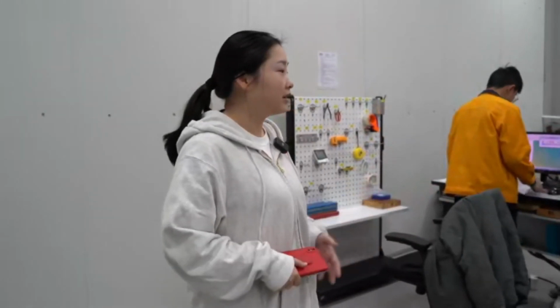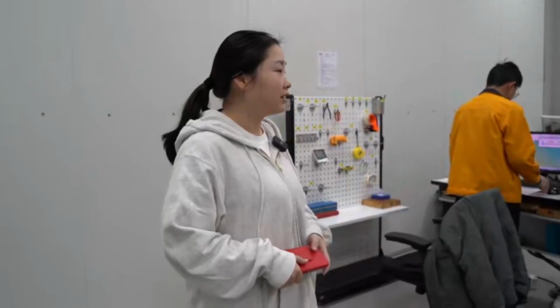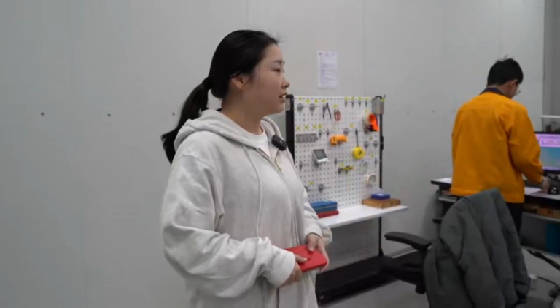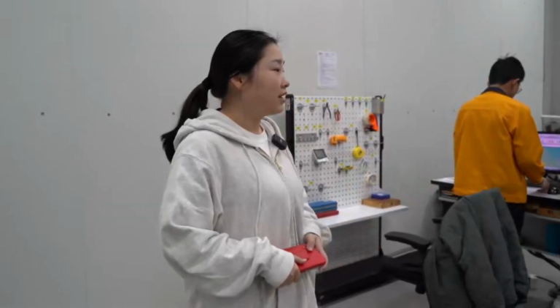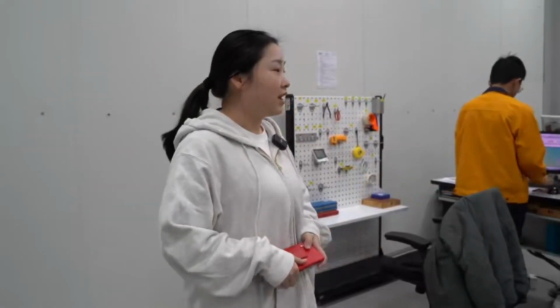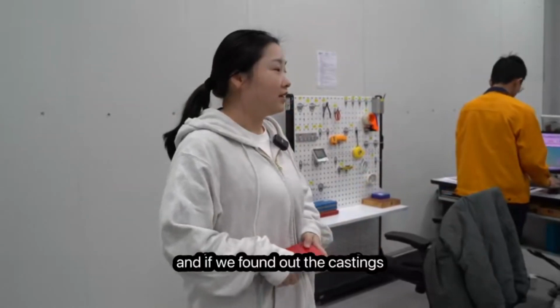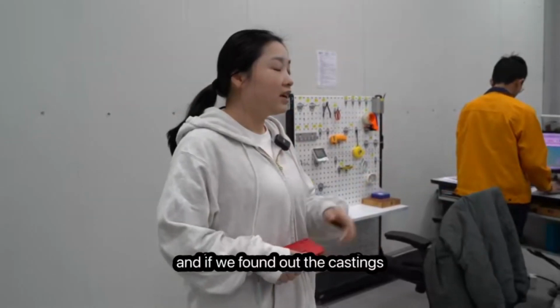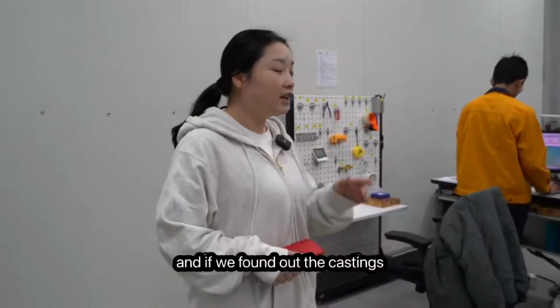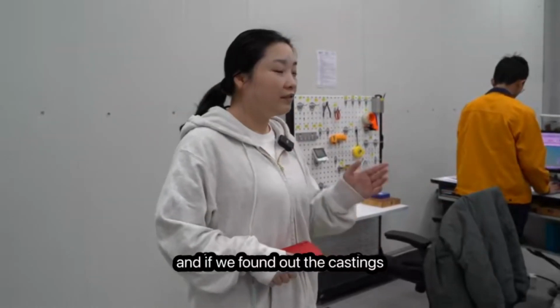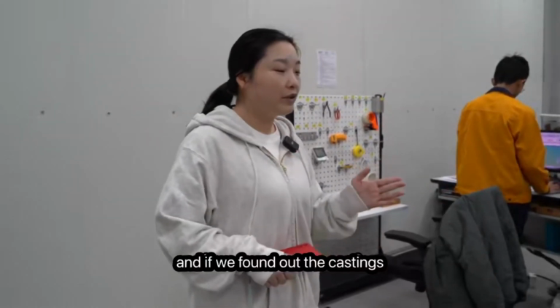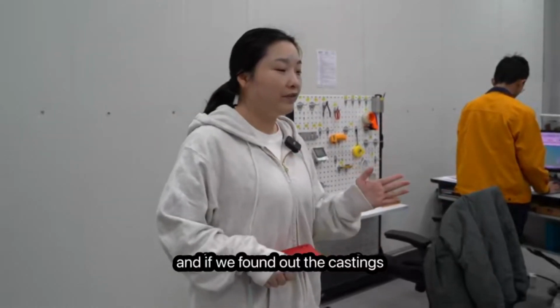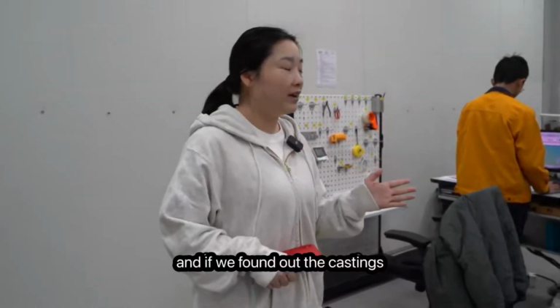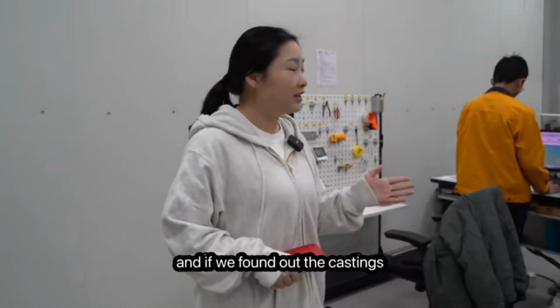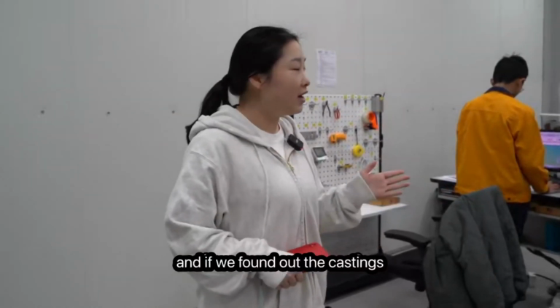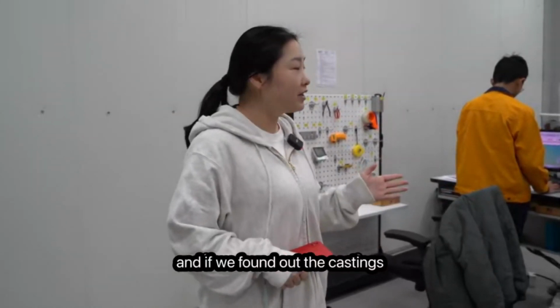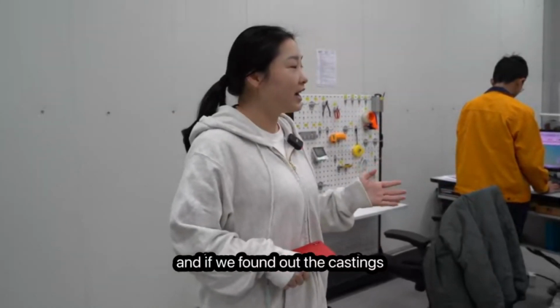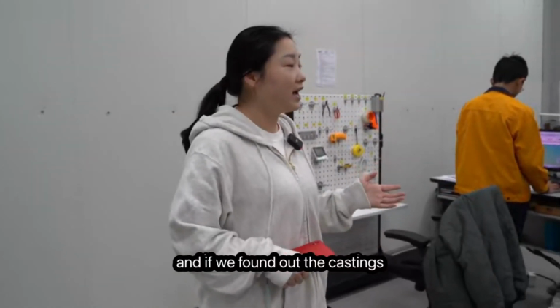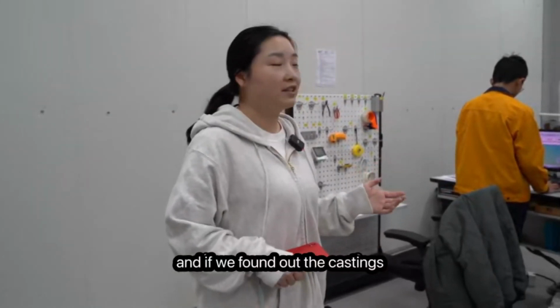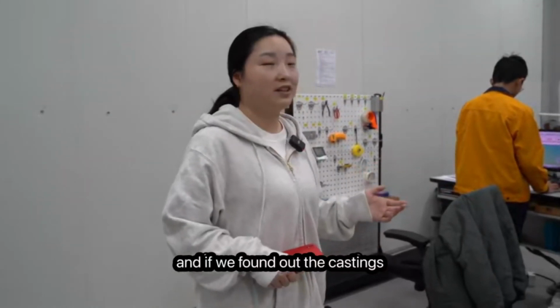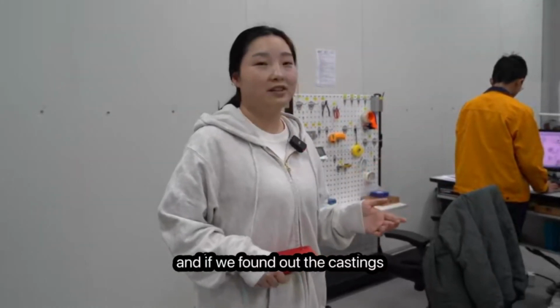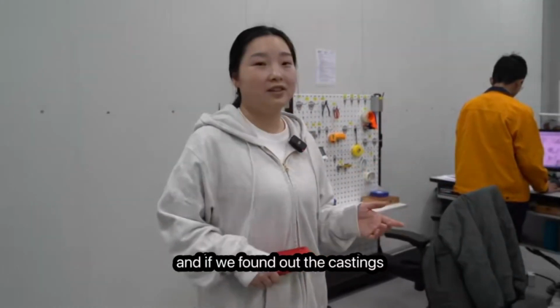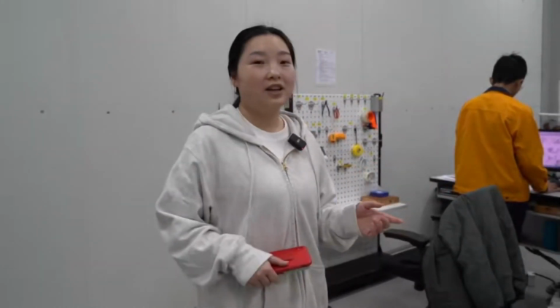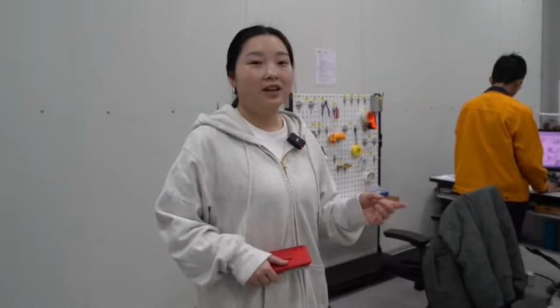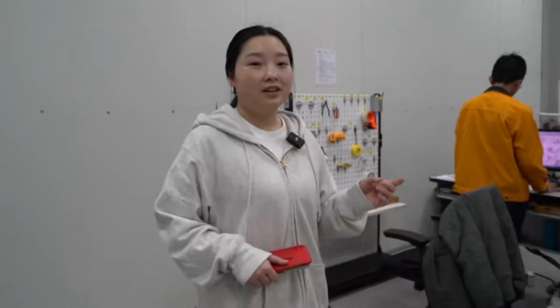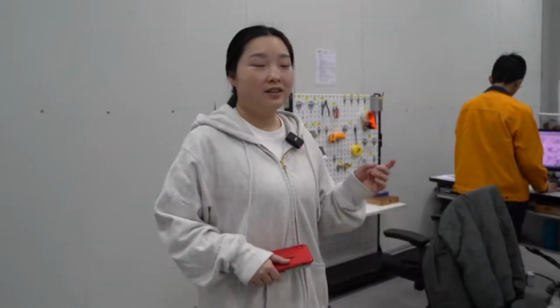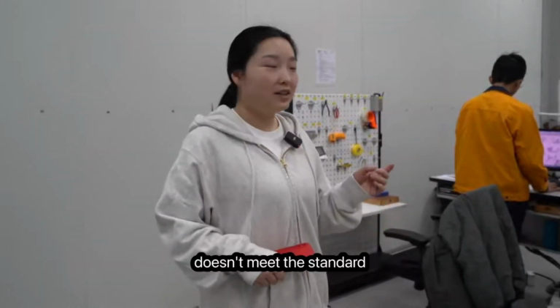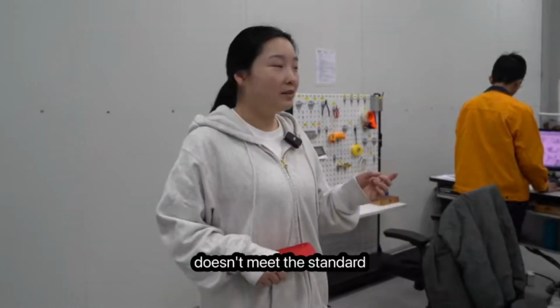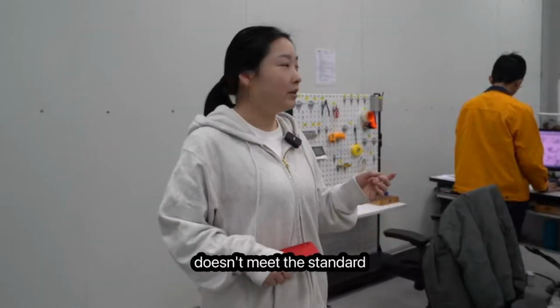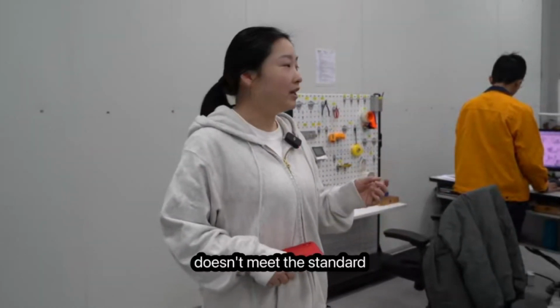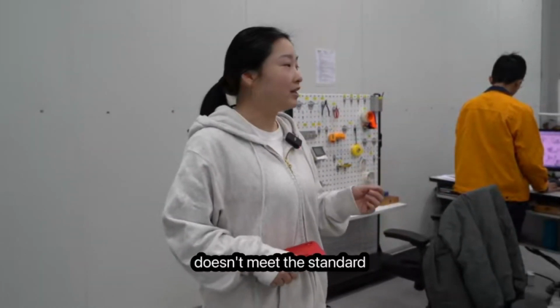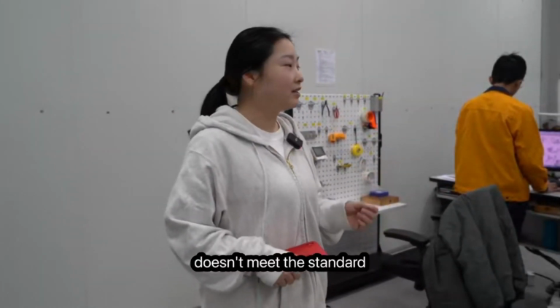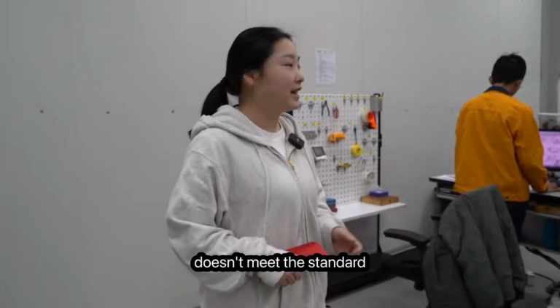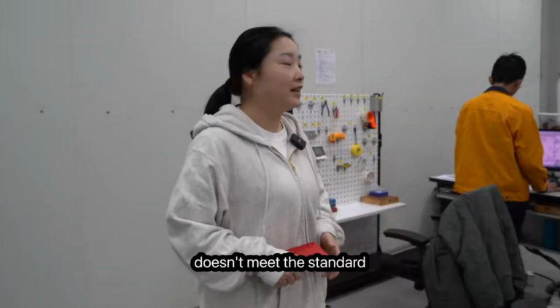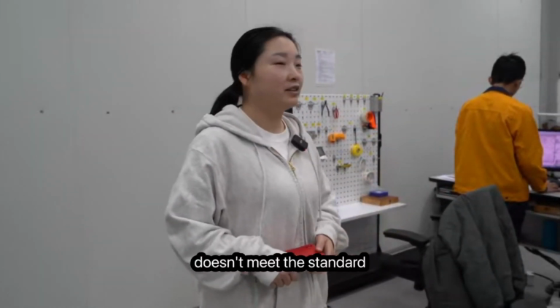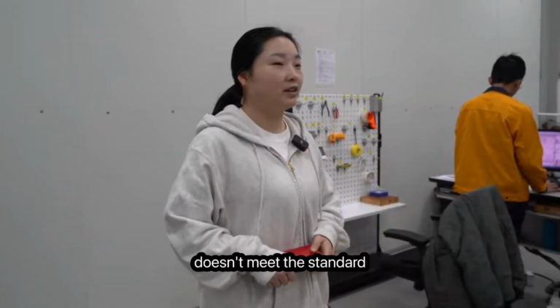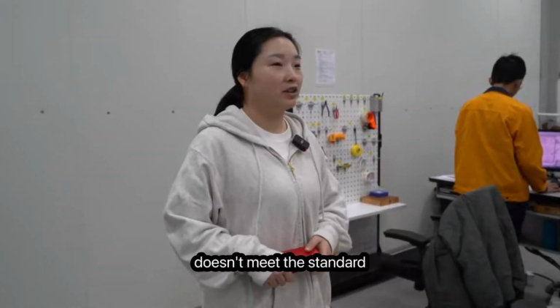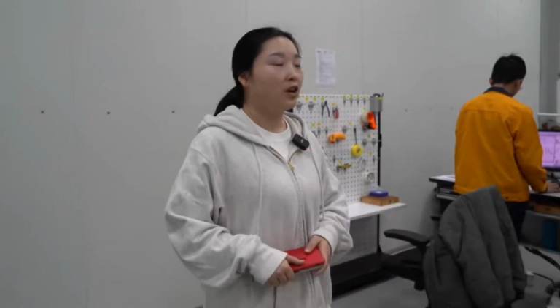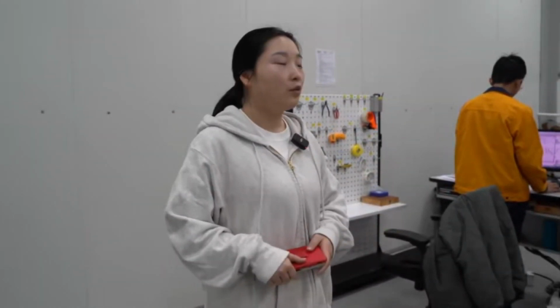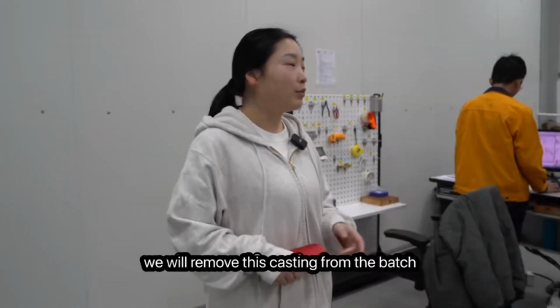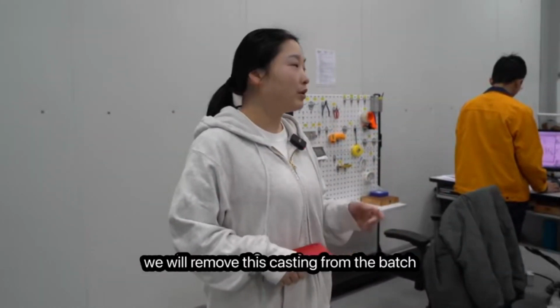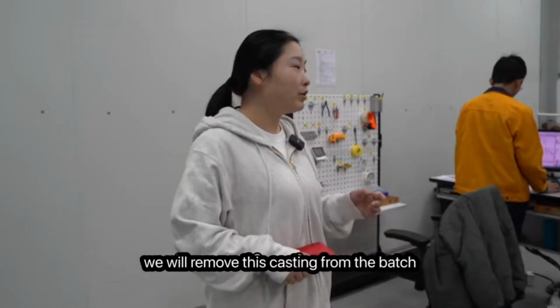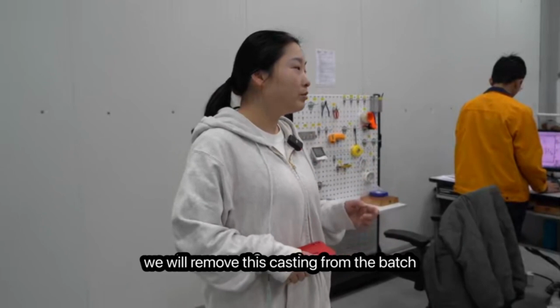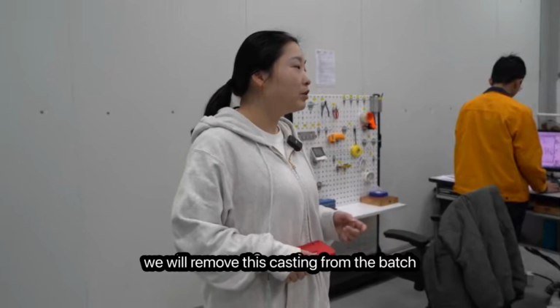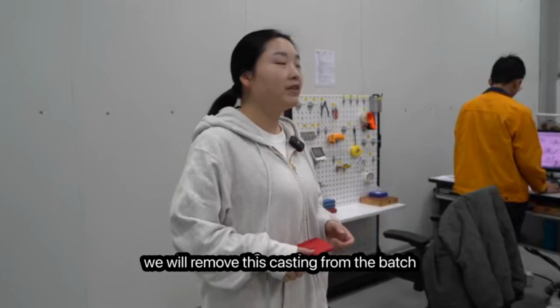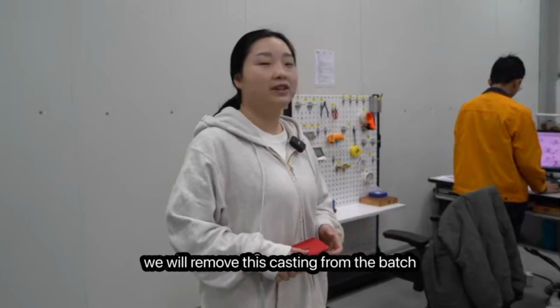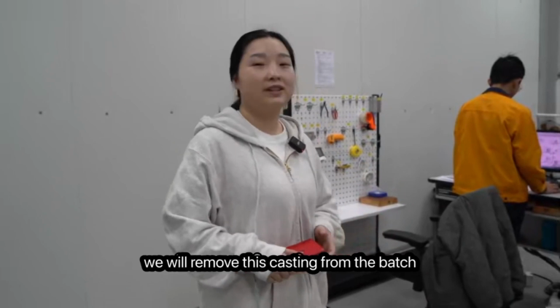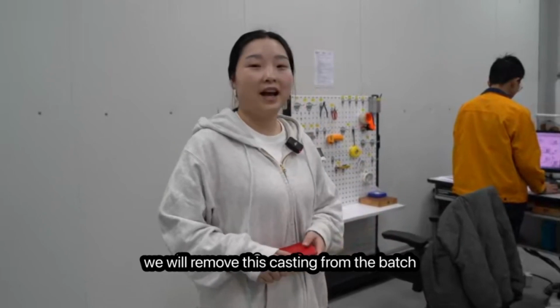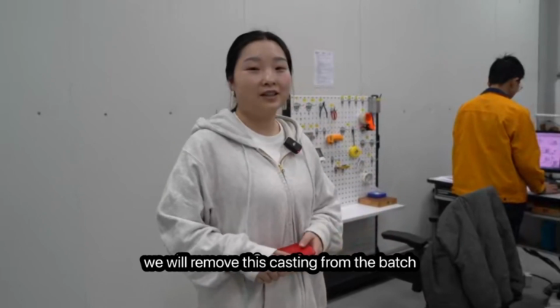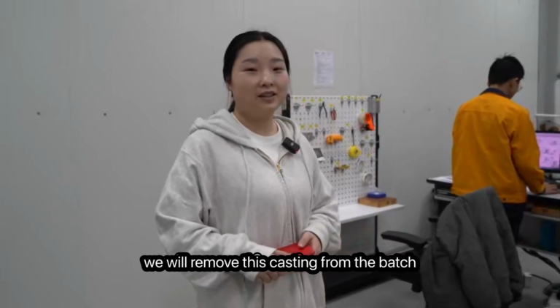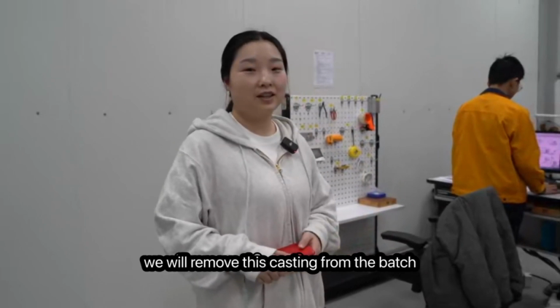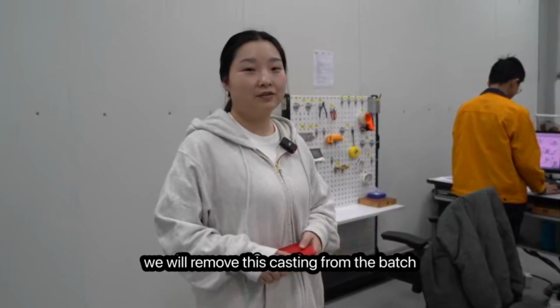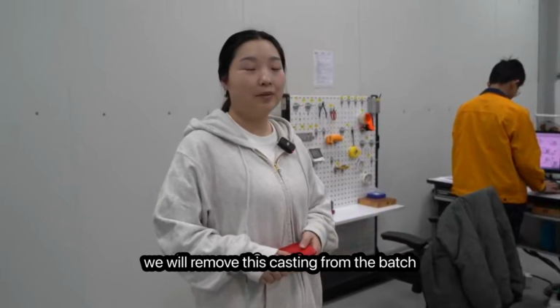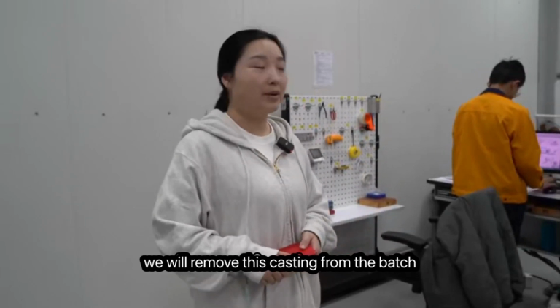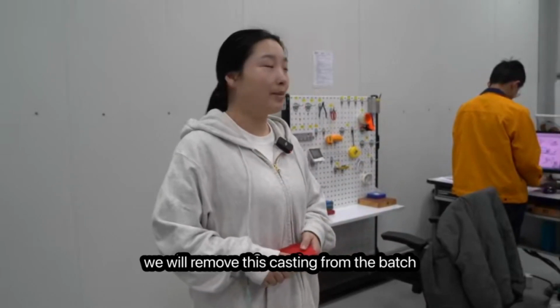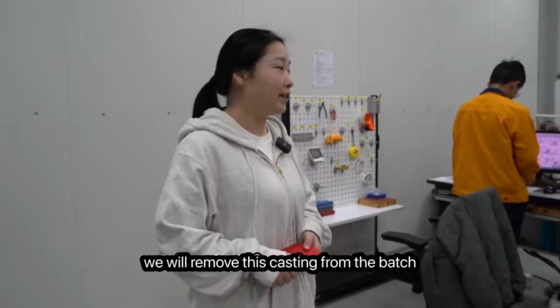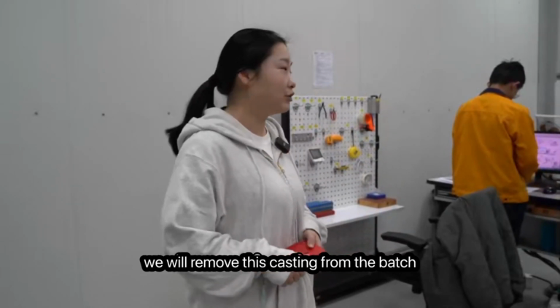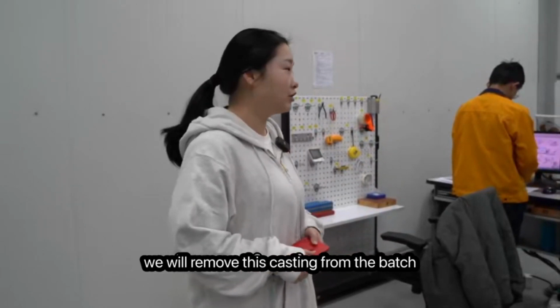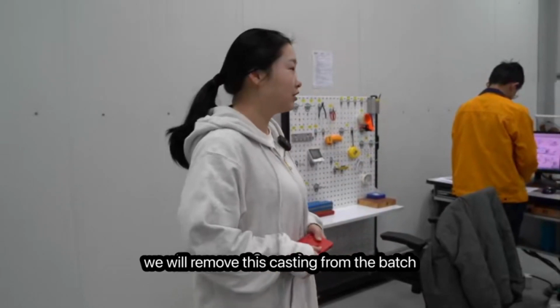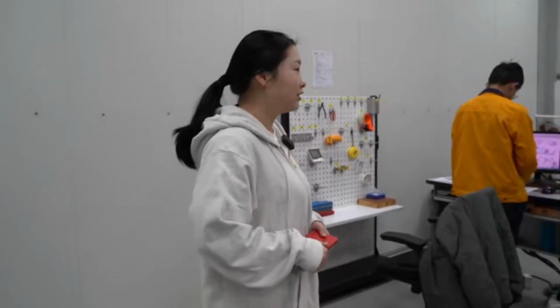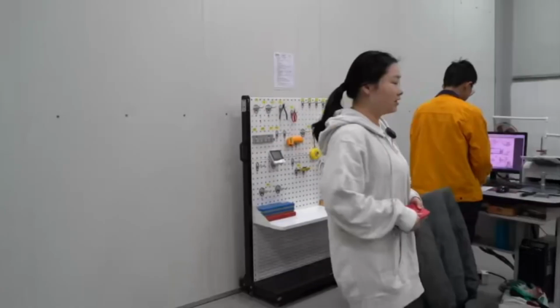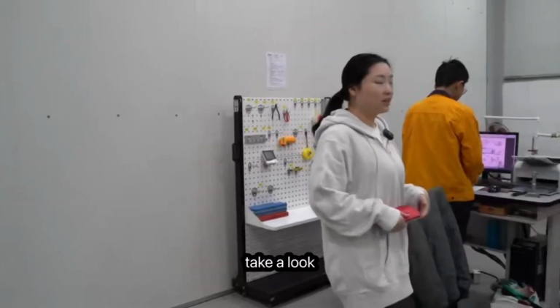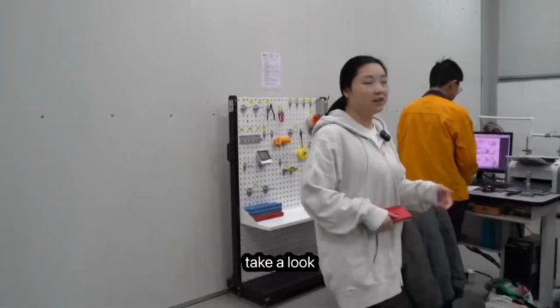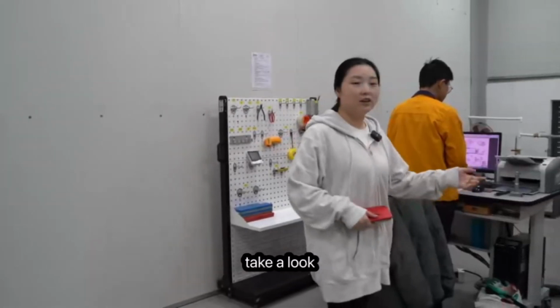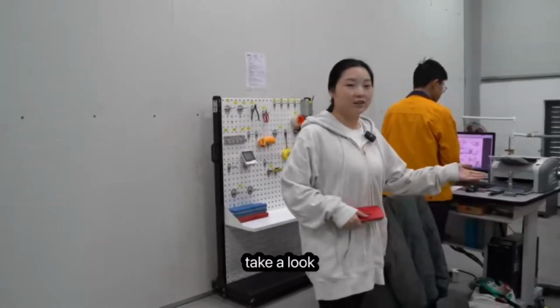If we find that a casting does not meet the standard, we will remove that casting from the batch. Take a look.